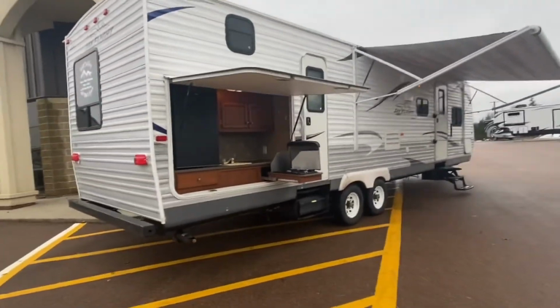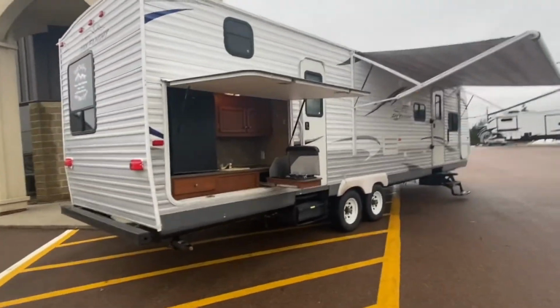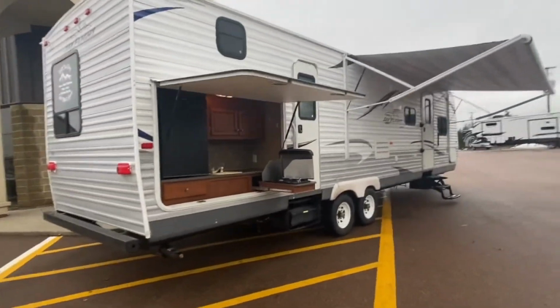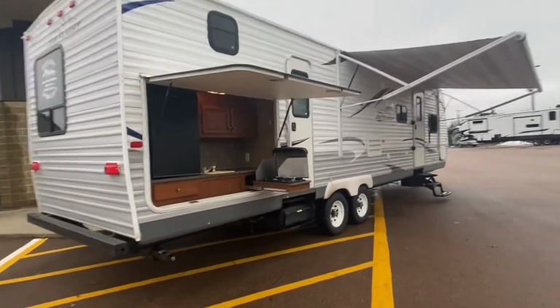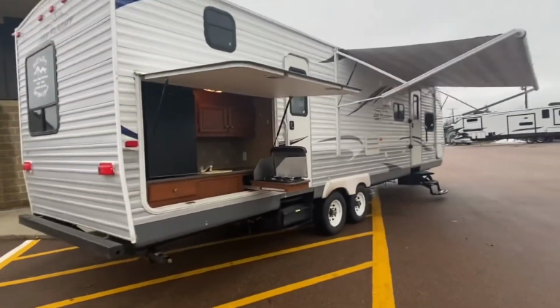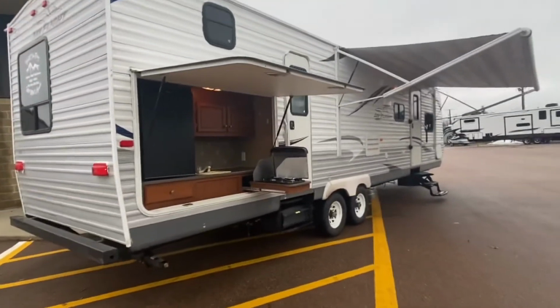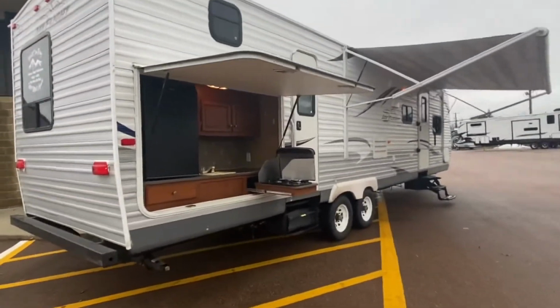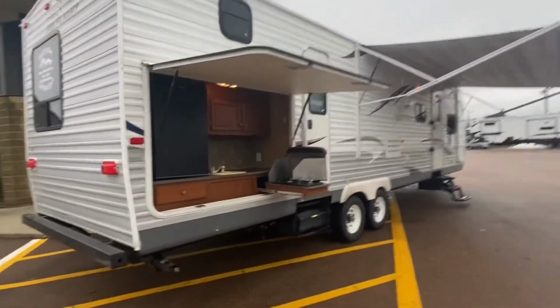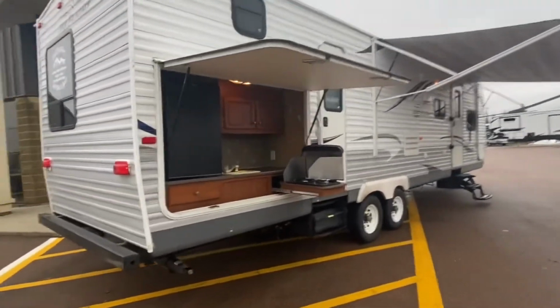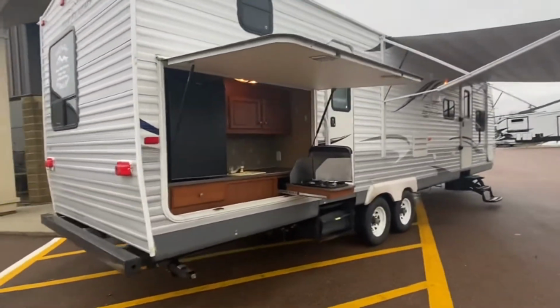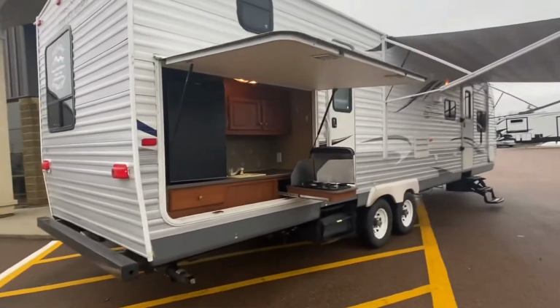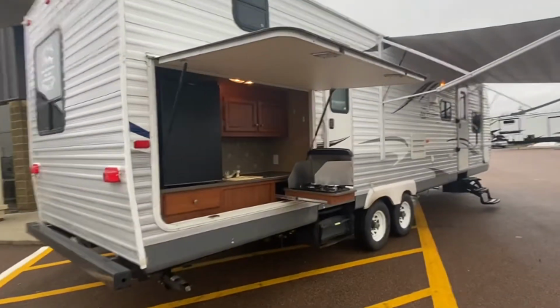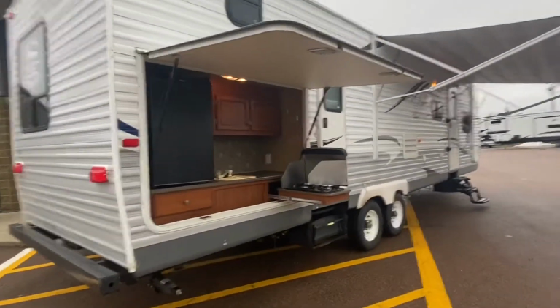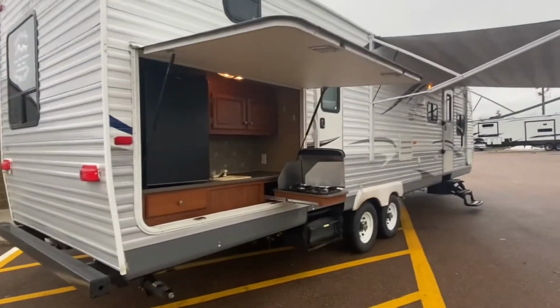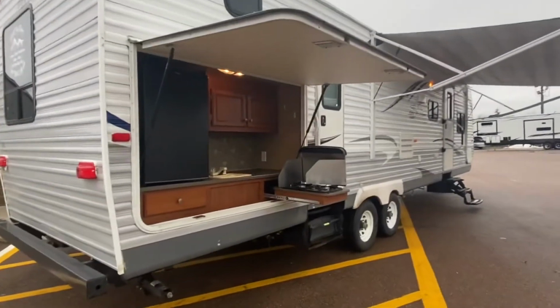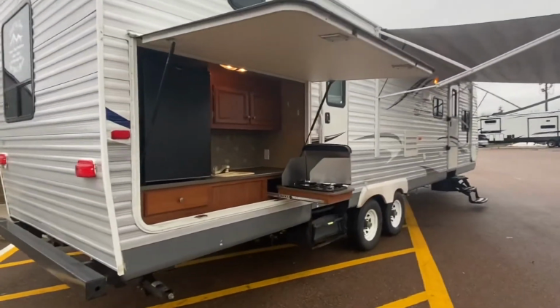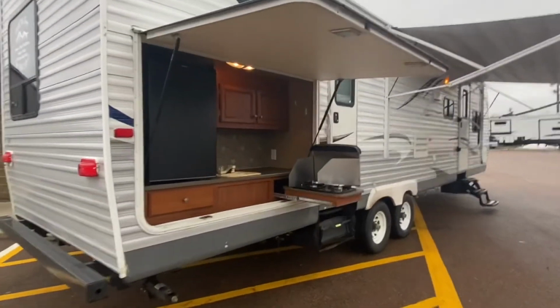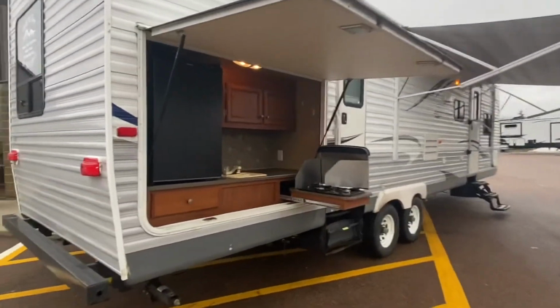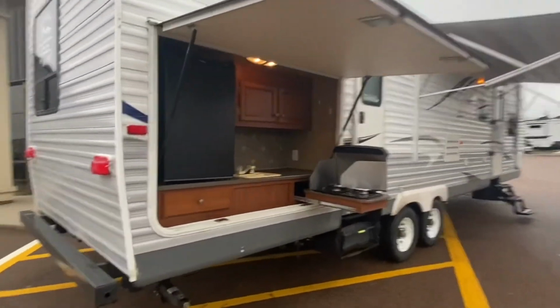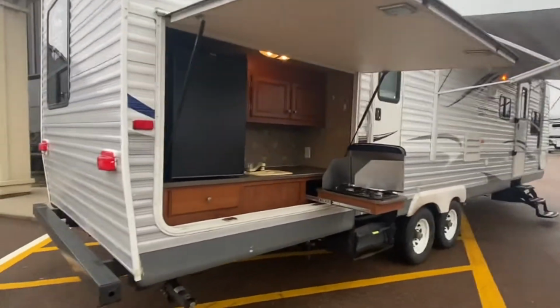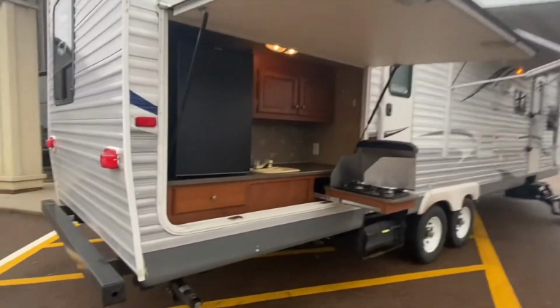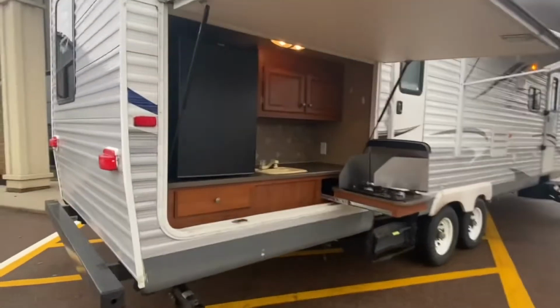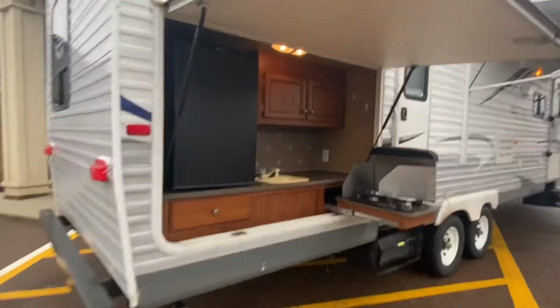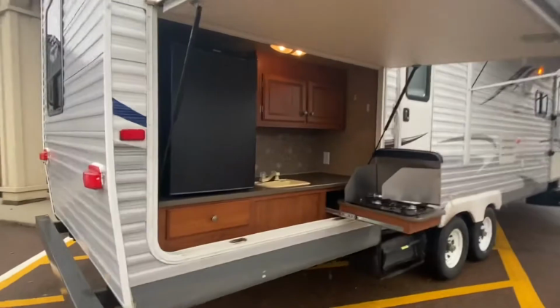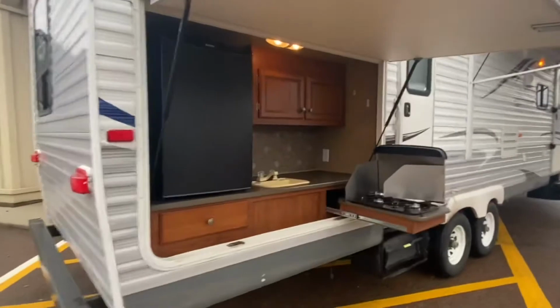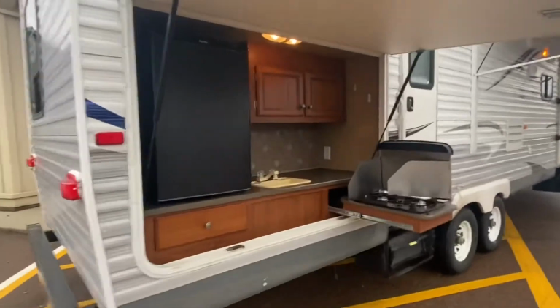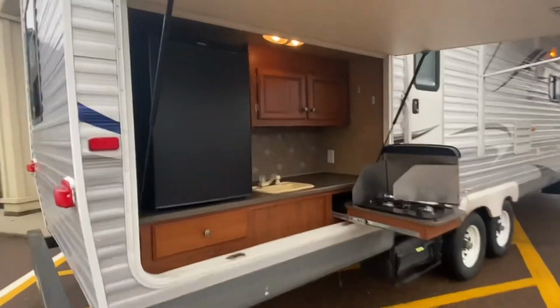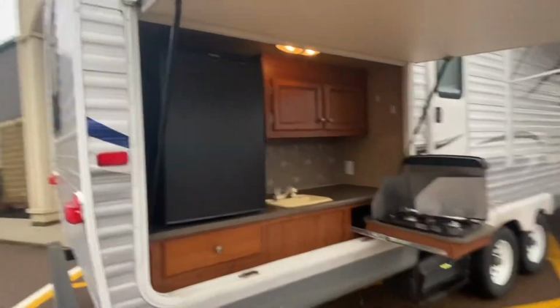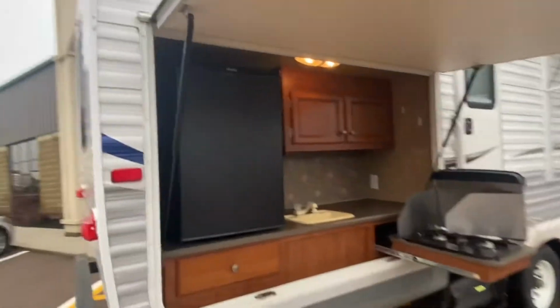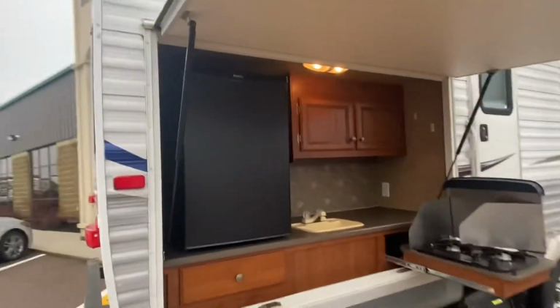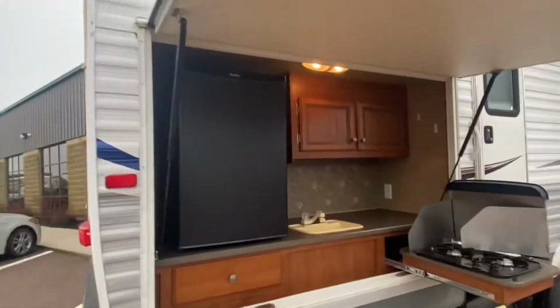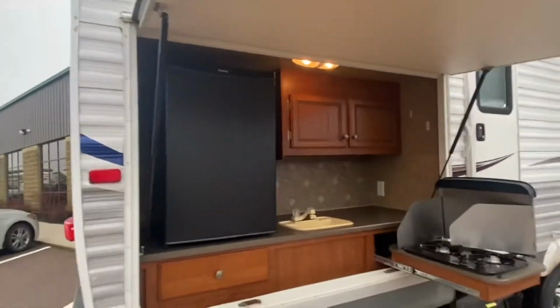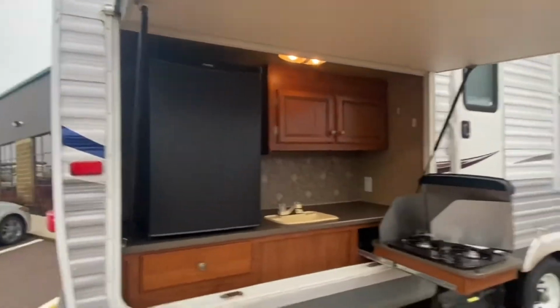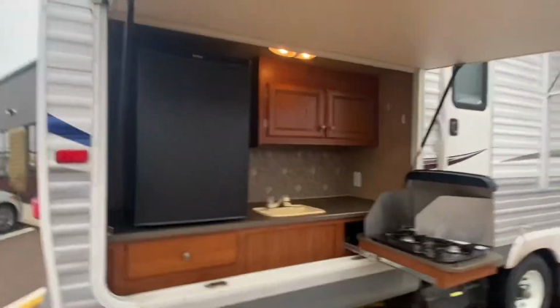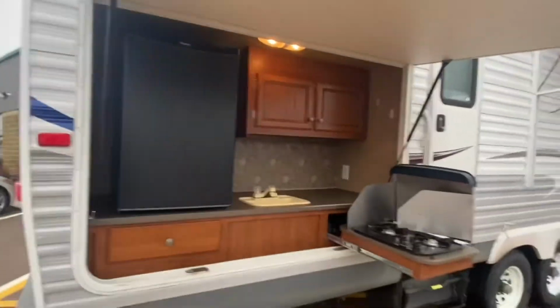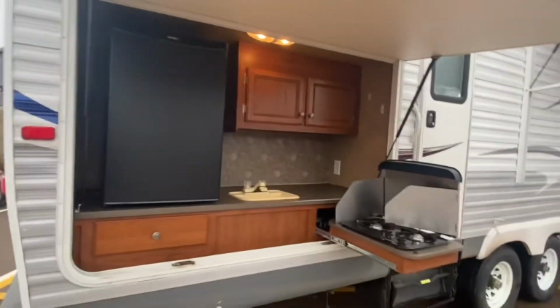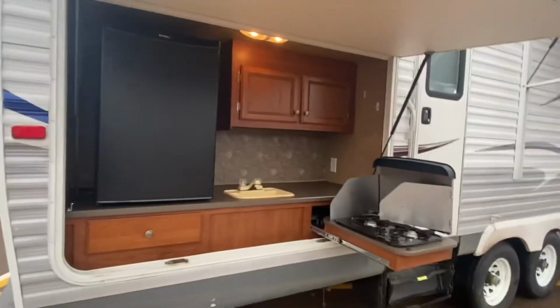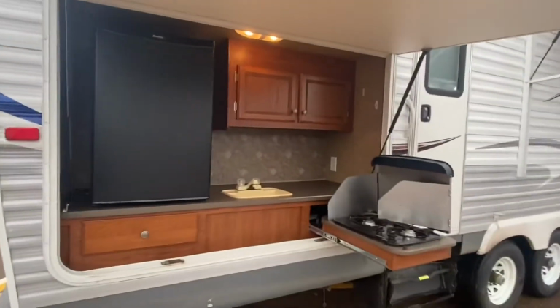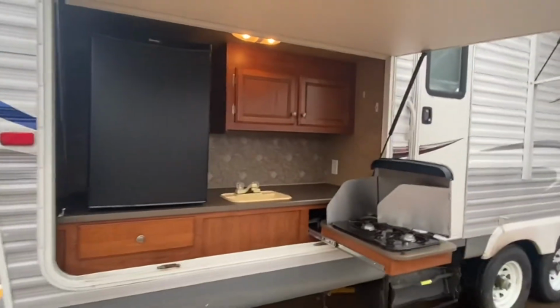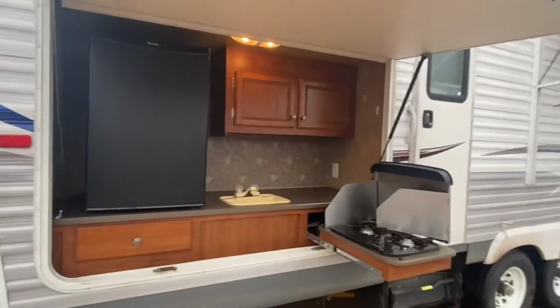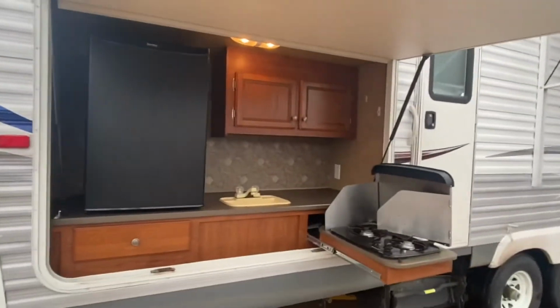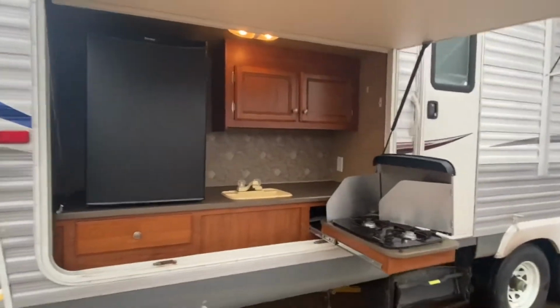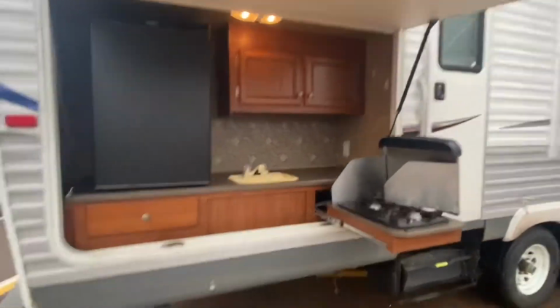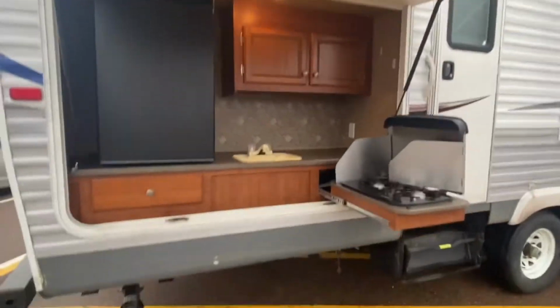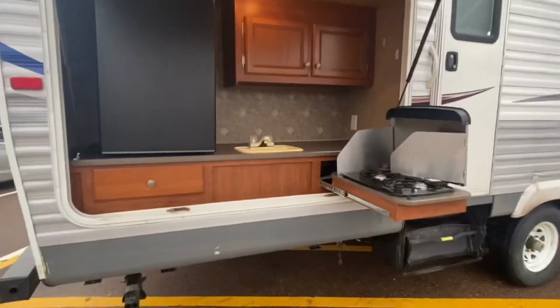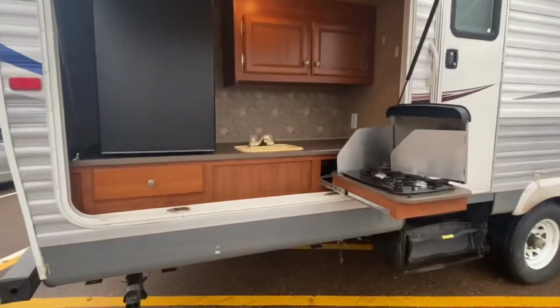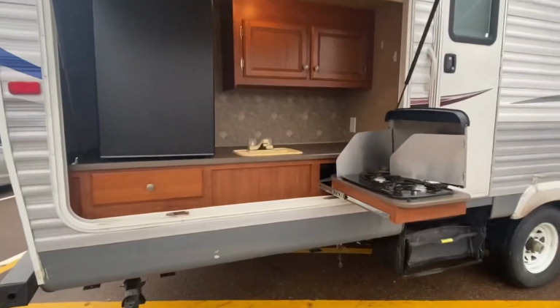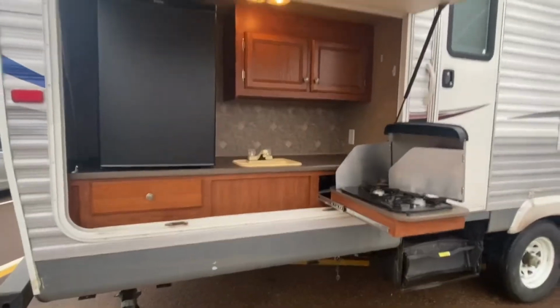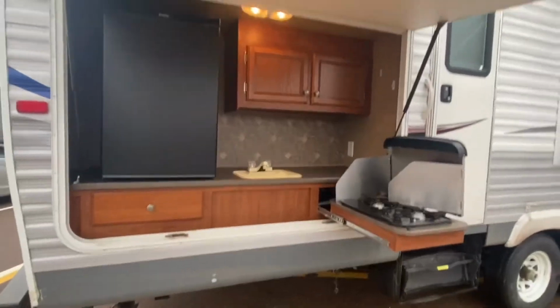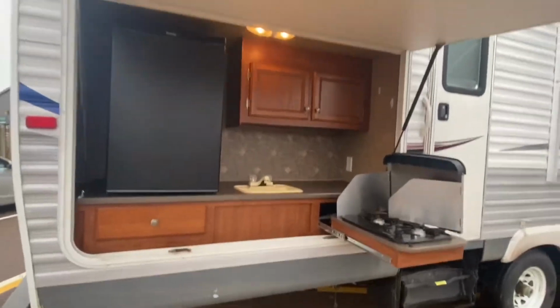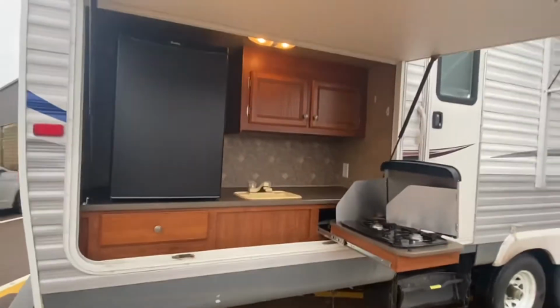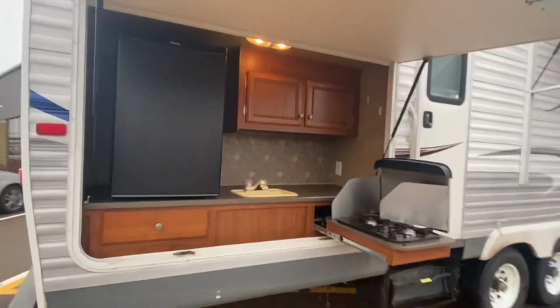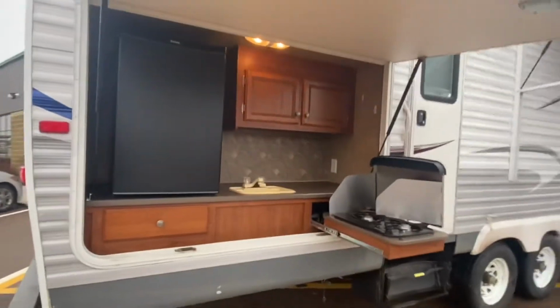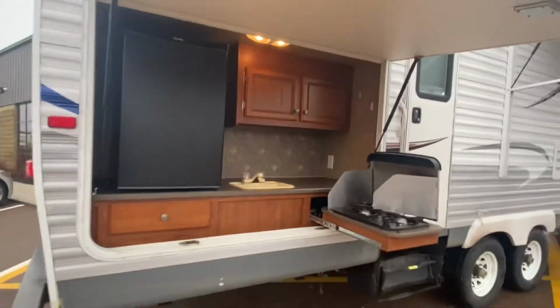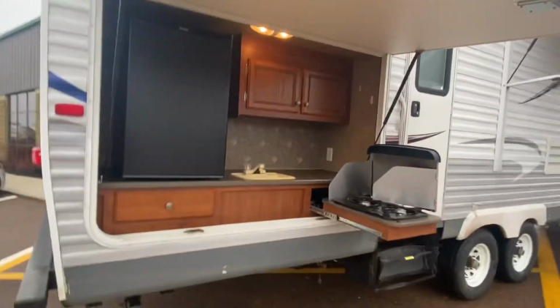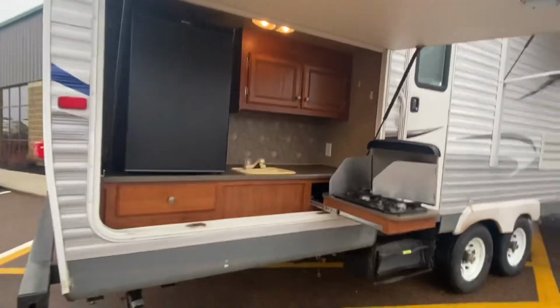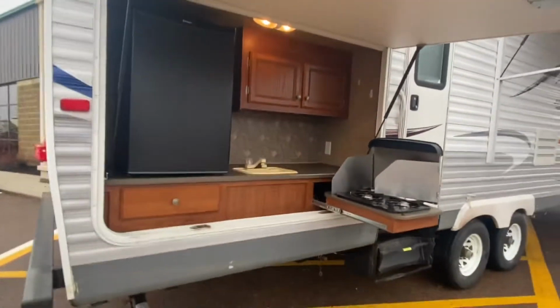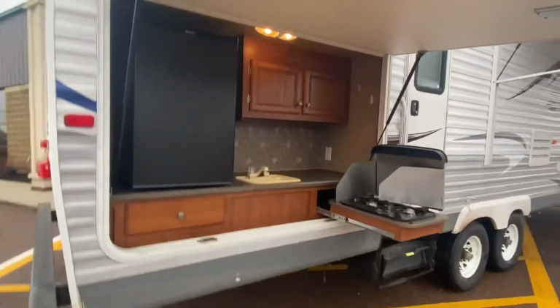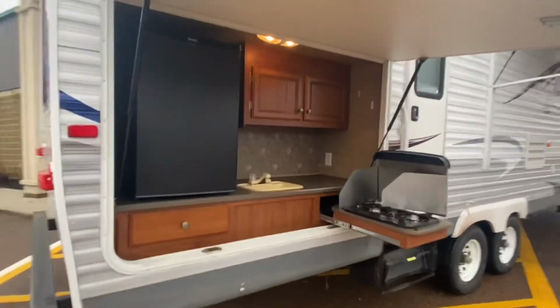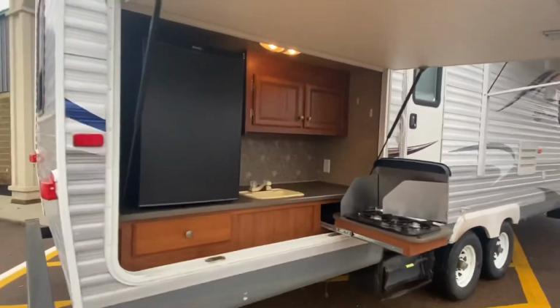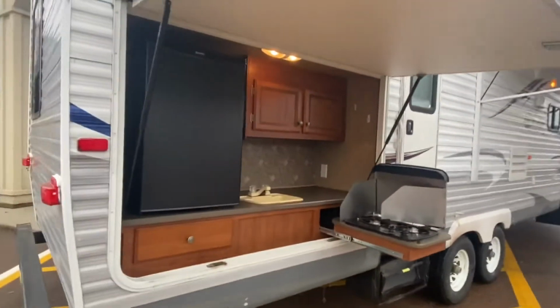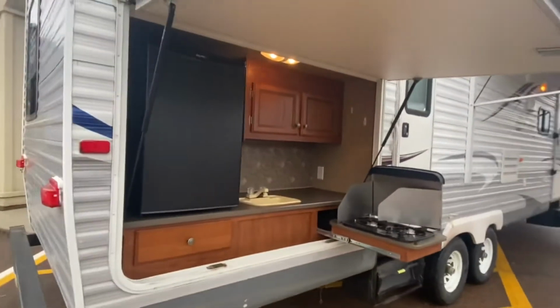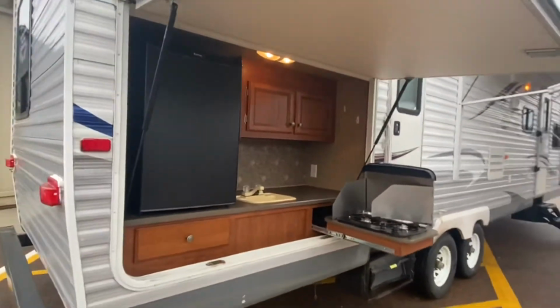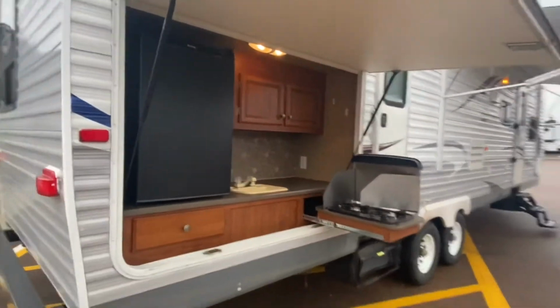It's got a power awning, outside speakers, a large outside fridge, a two burner stove, and a sink.